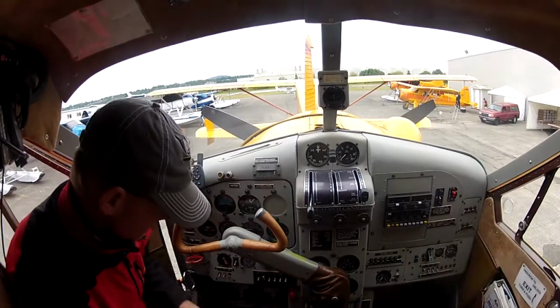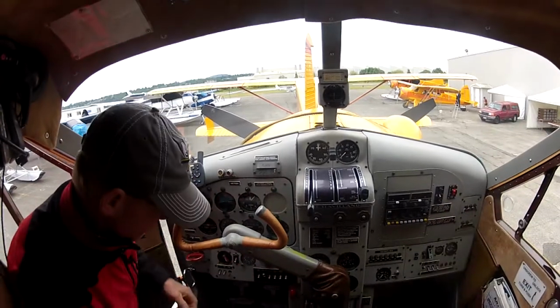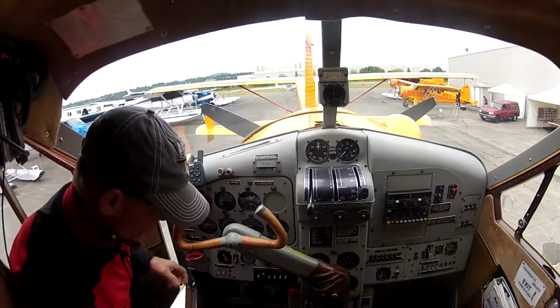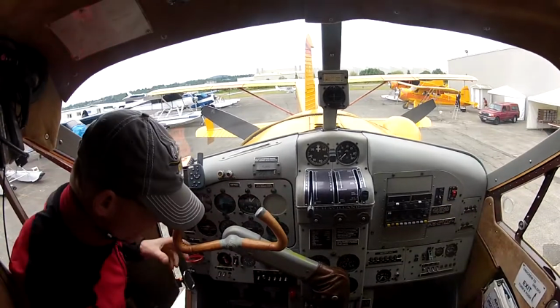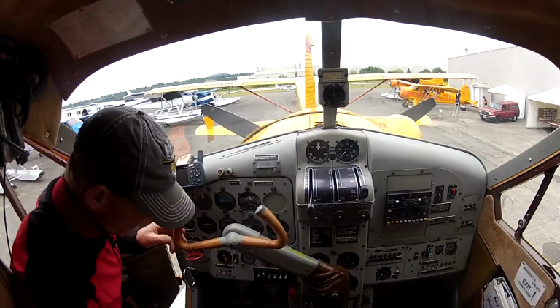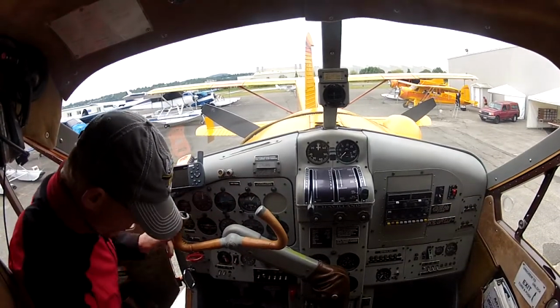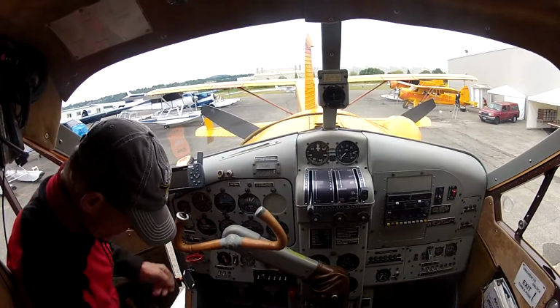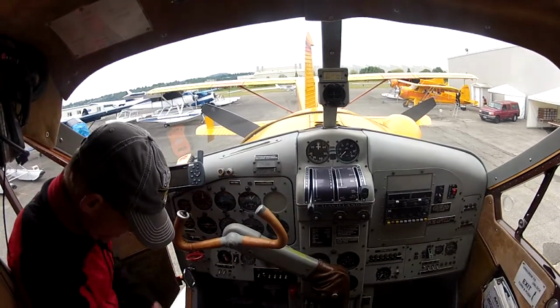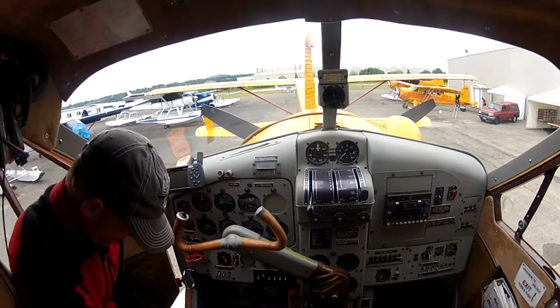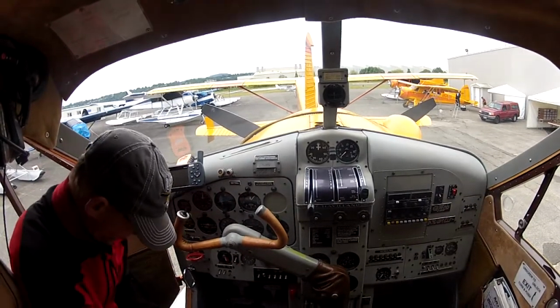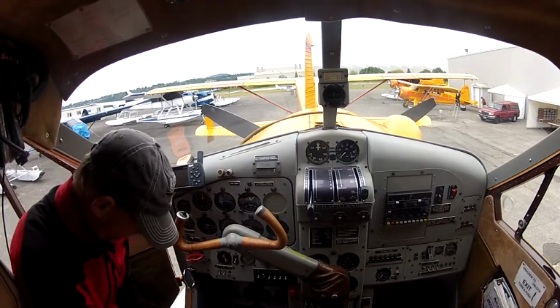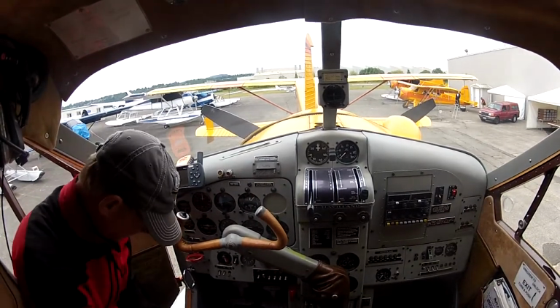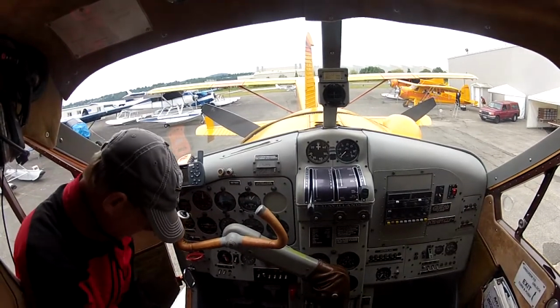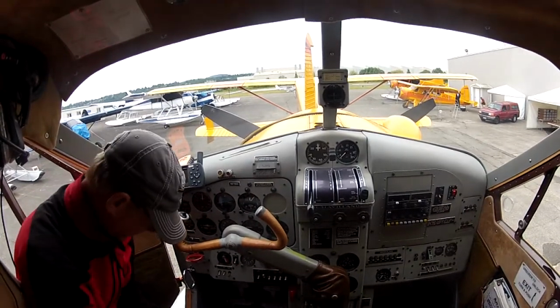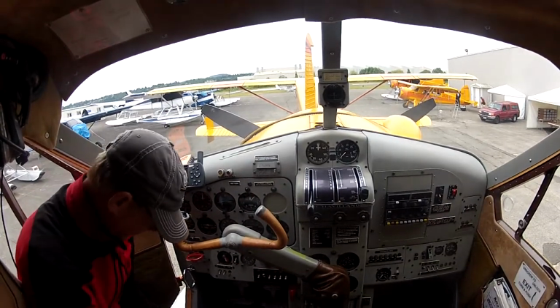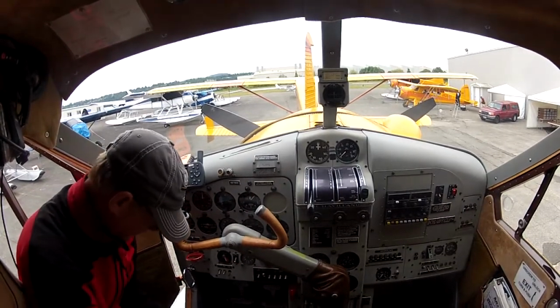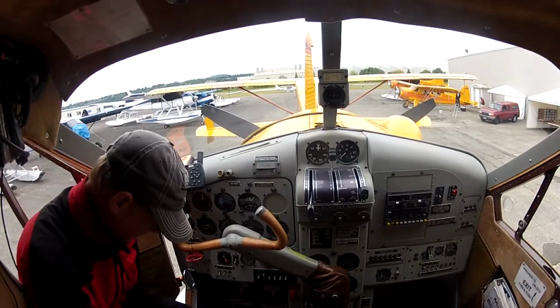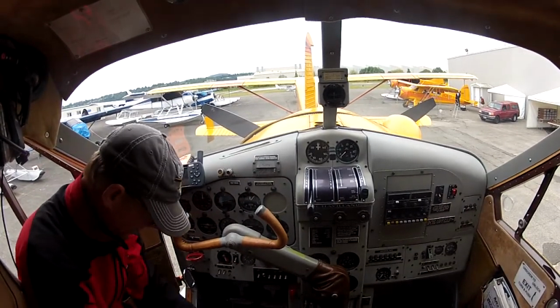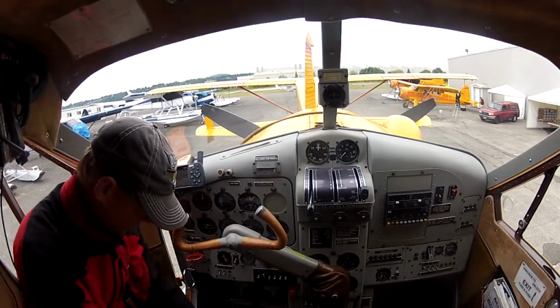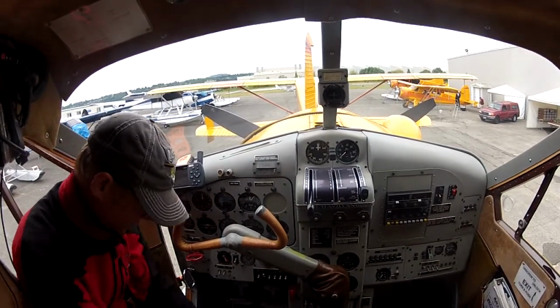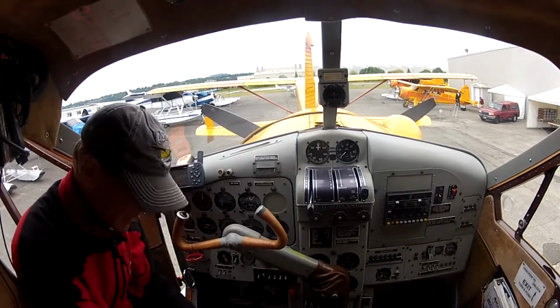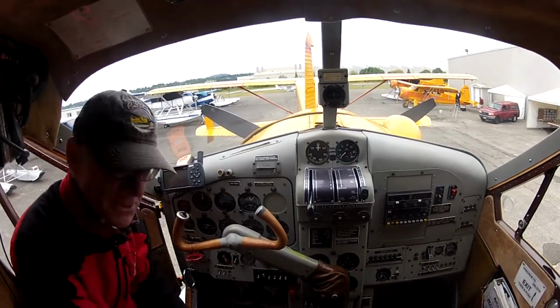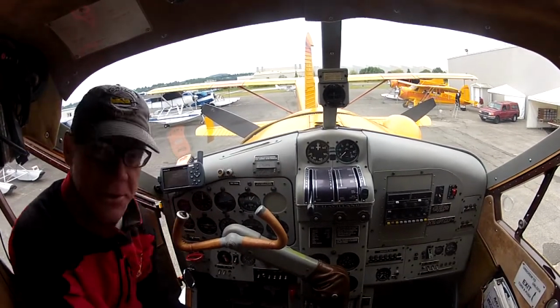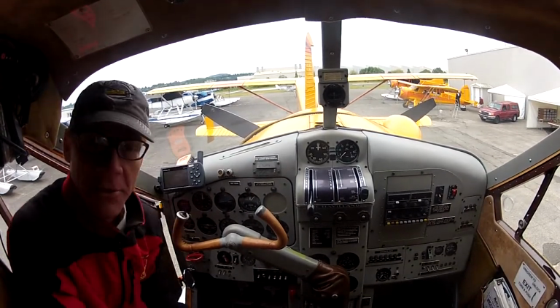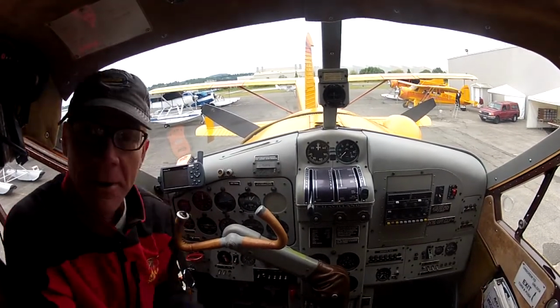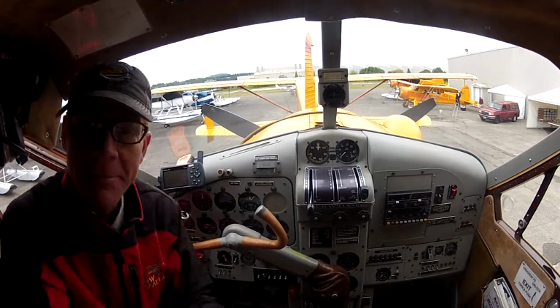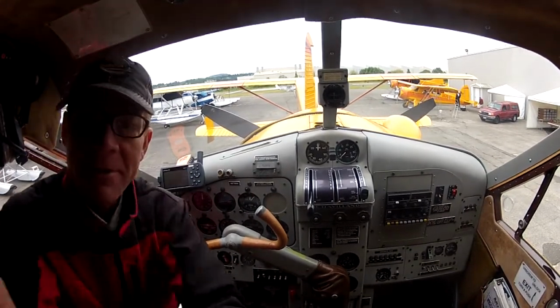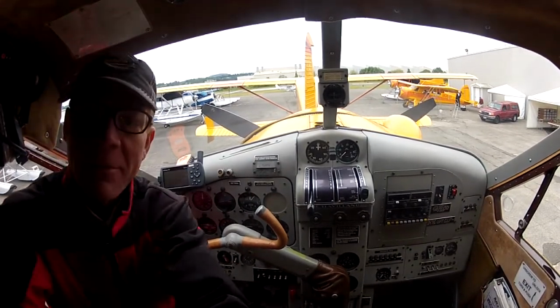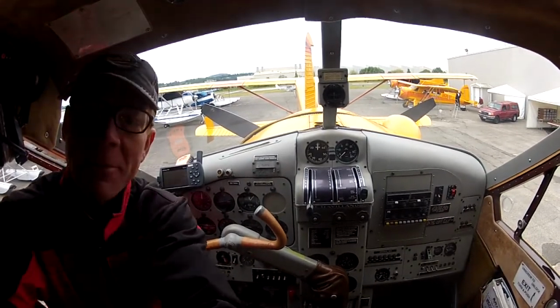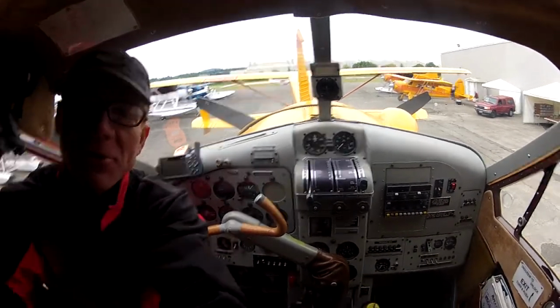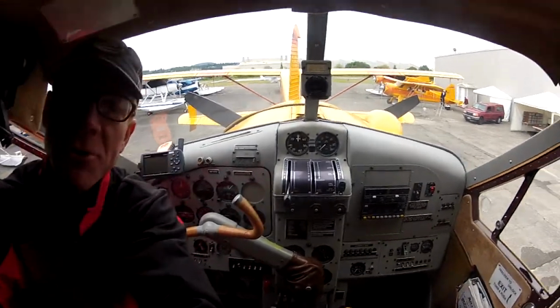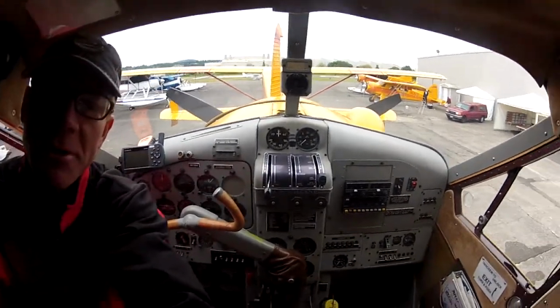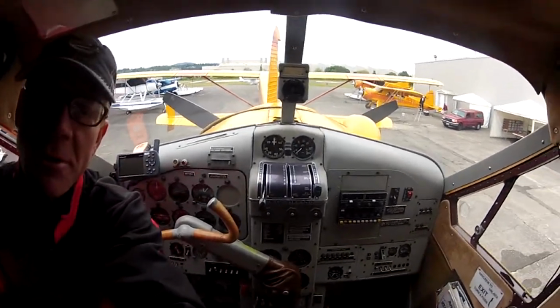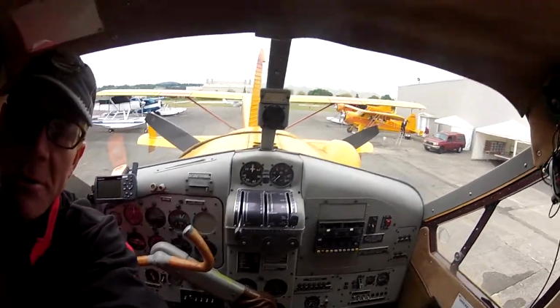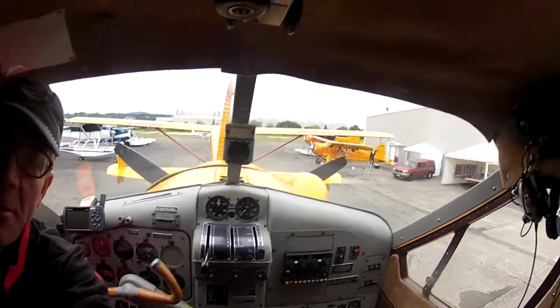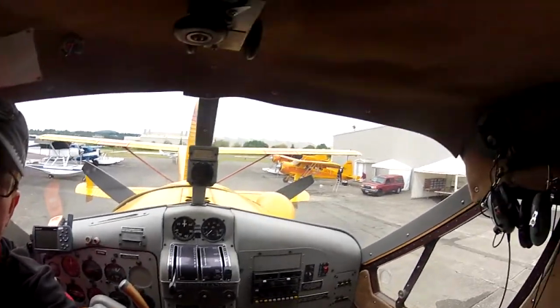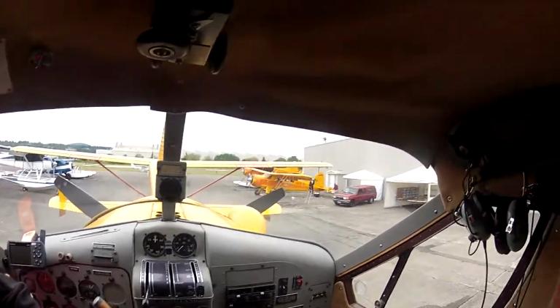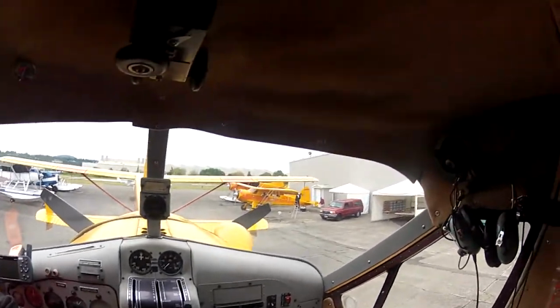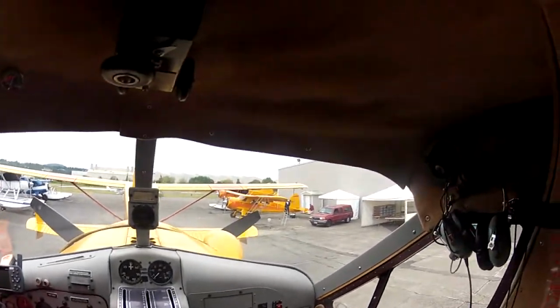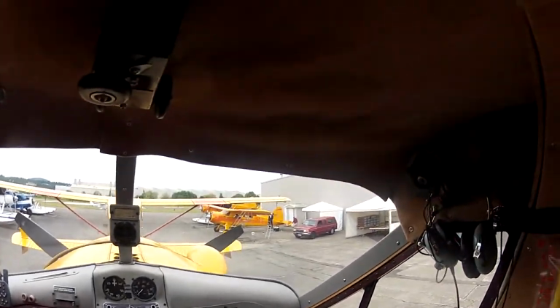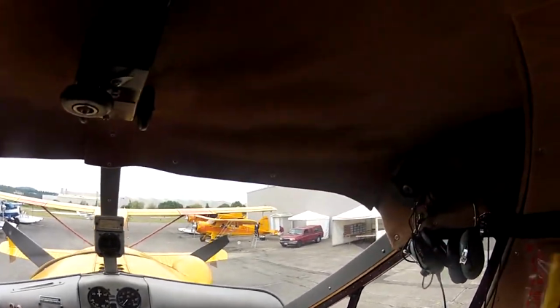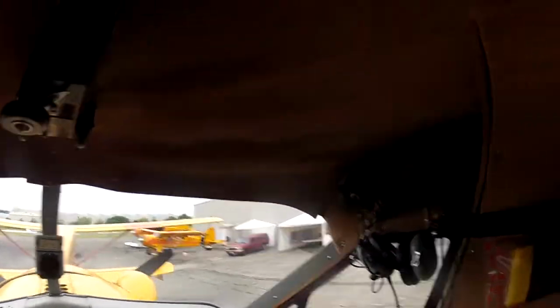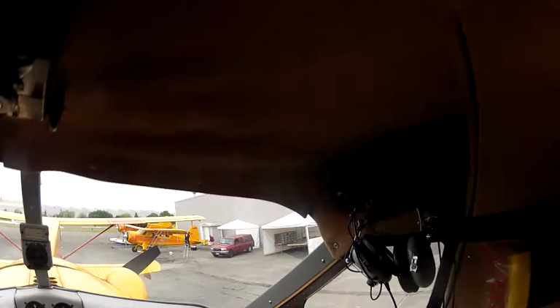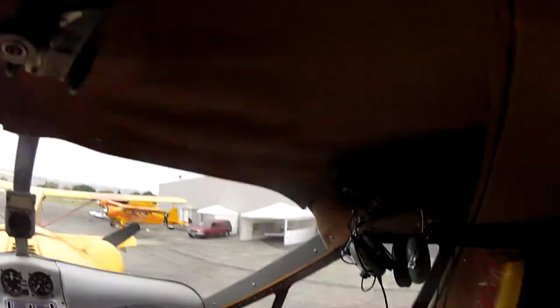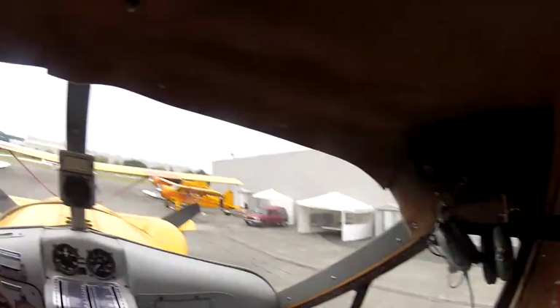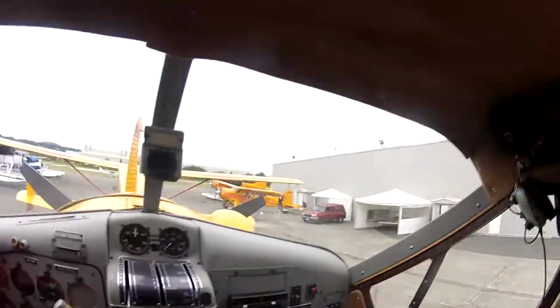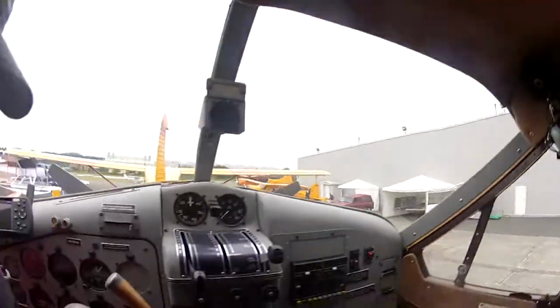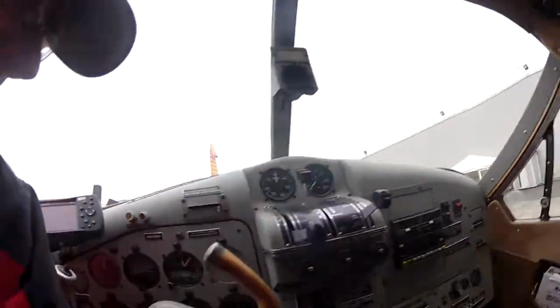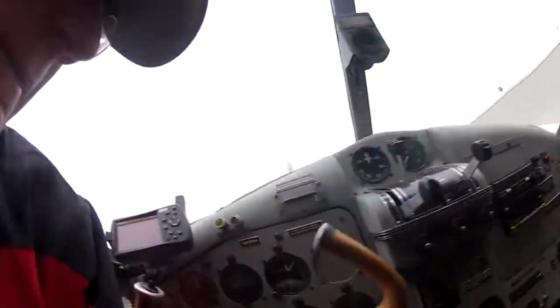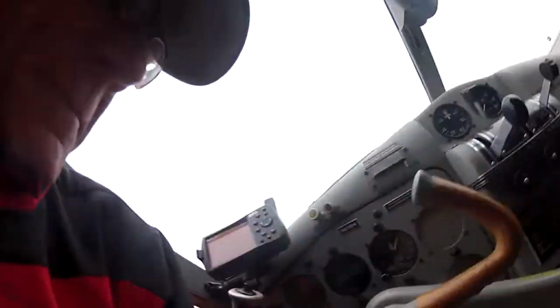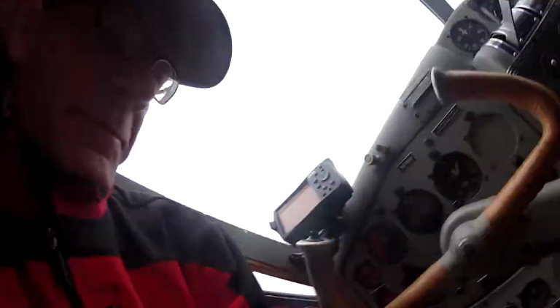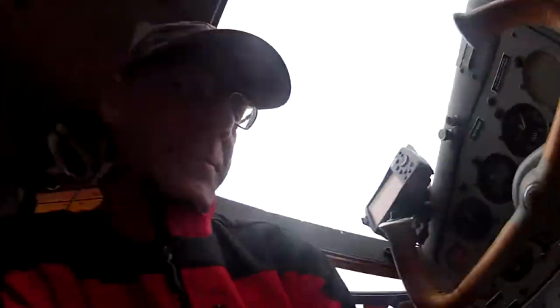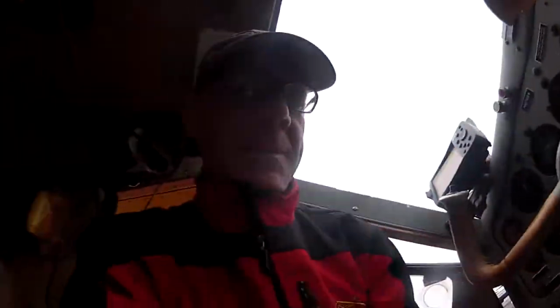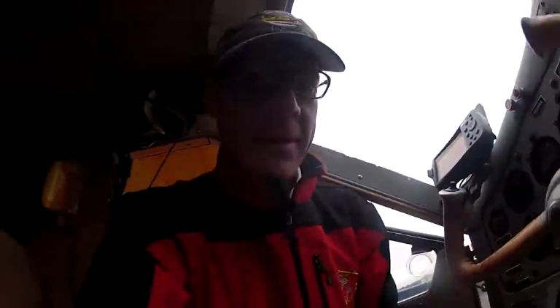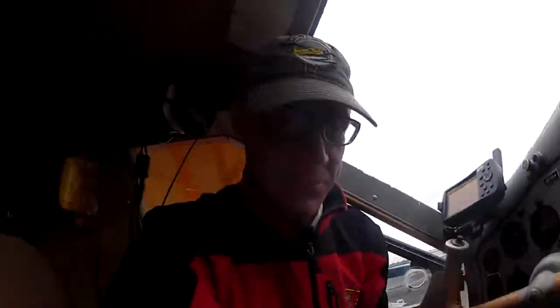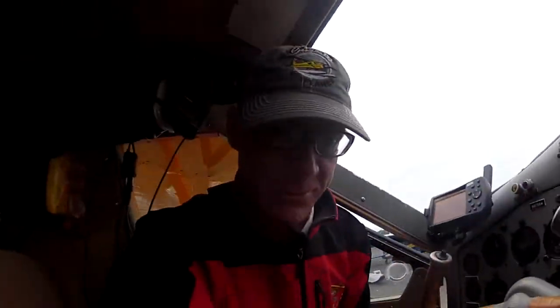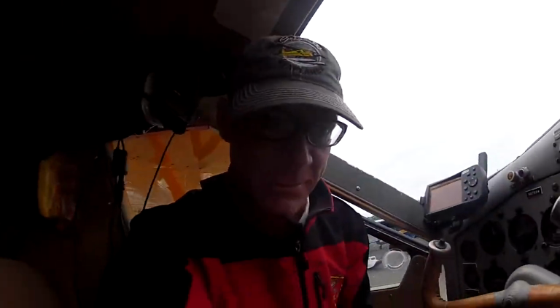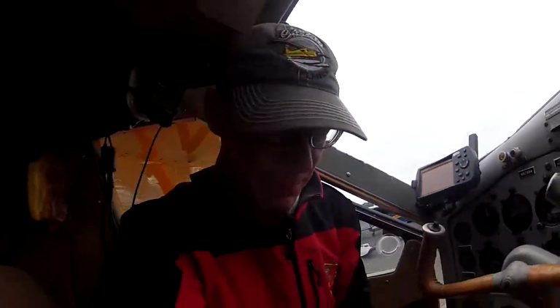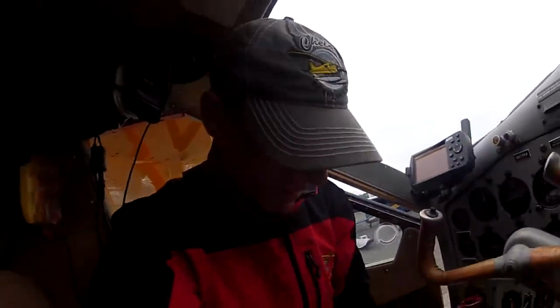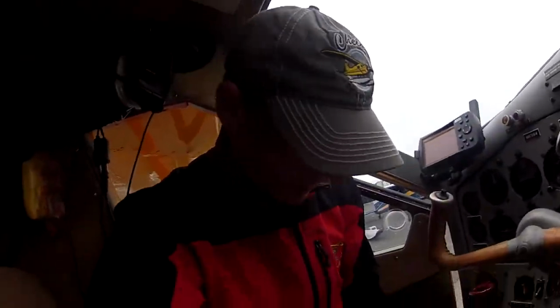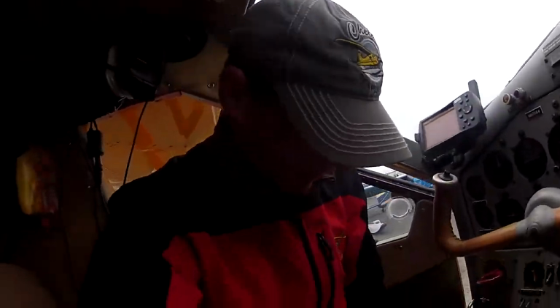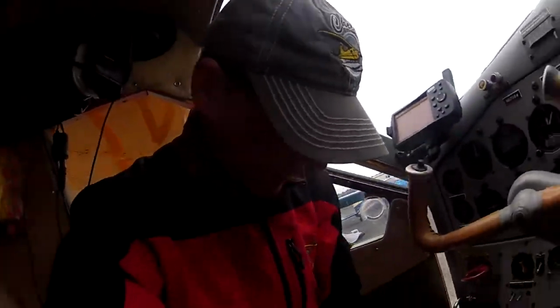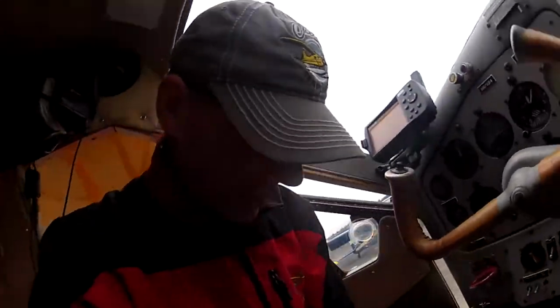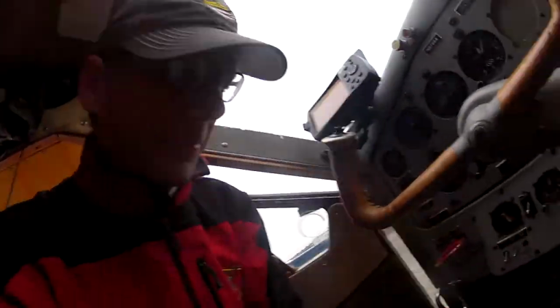Okay, we're gonna do a quick start on the beaver. I'm going to show you what we do here. I'm Jim the pilot, by the way.